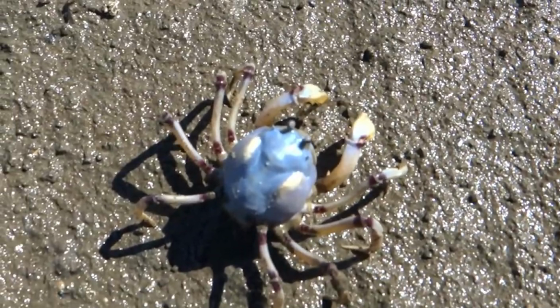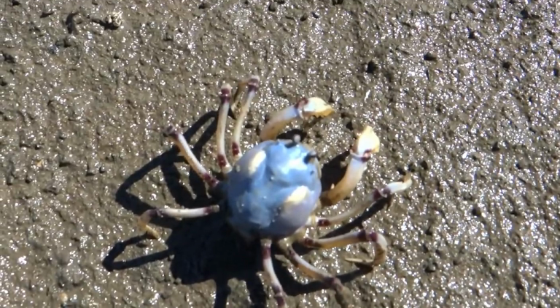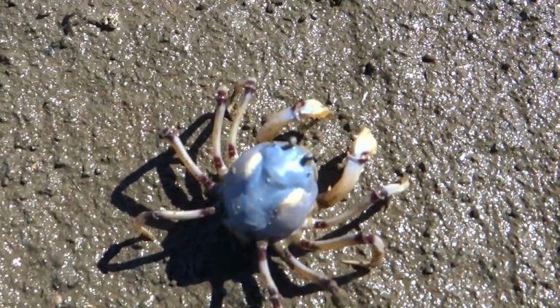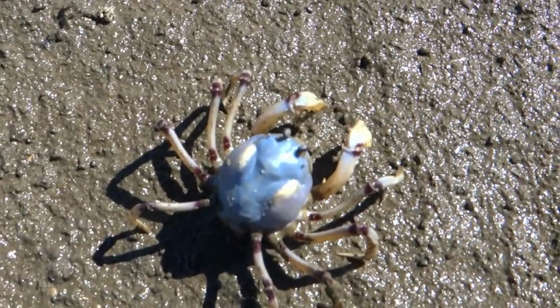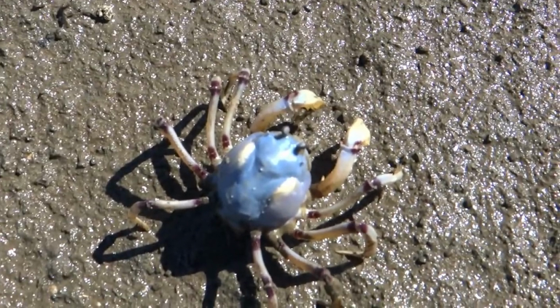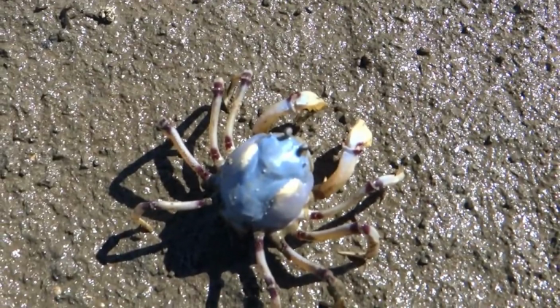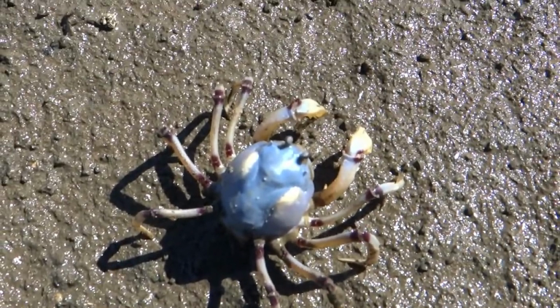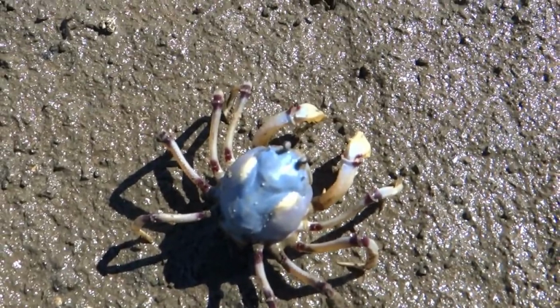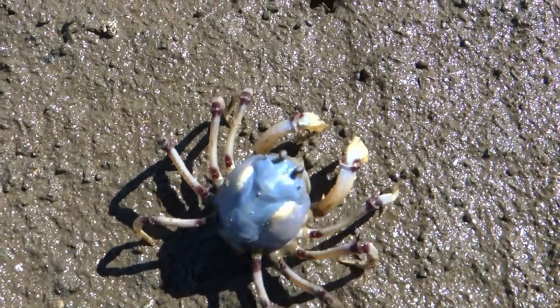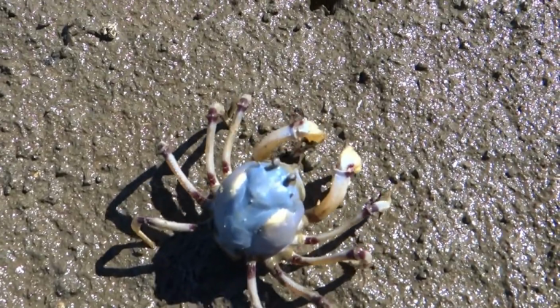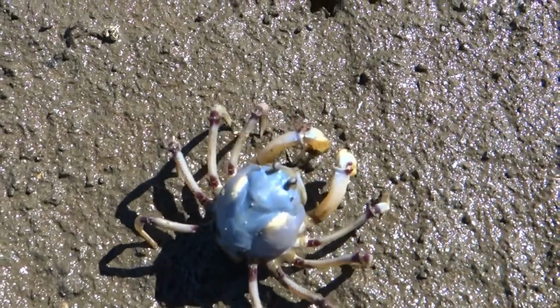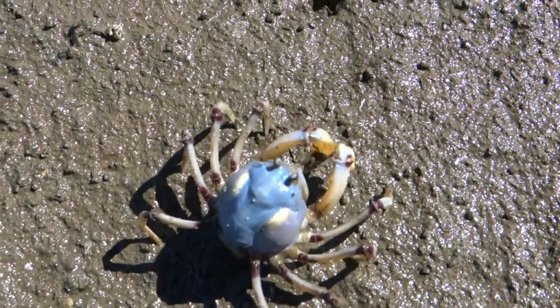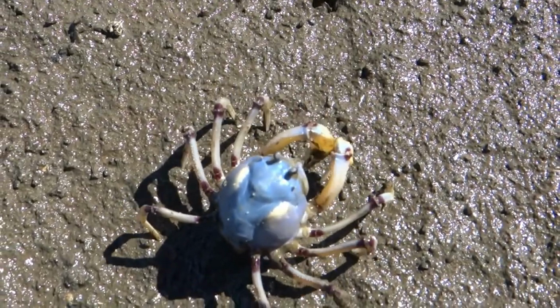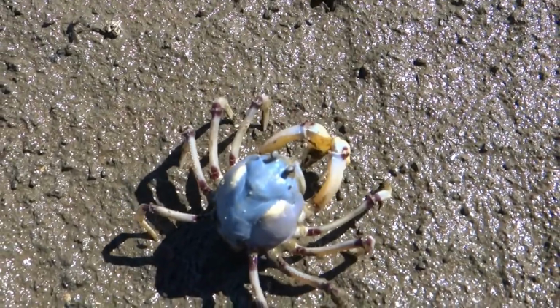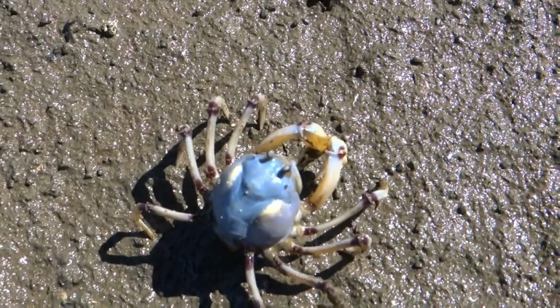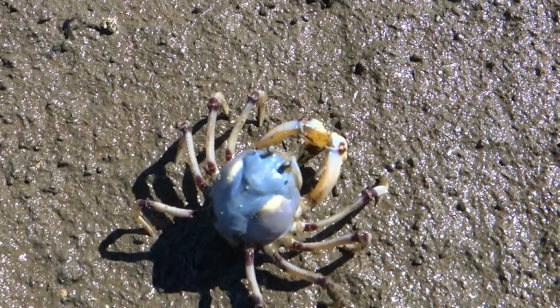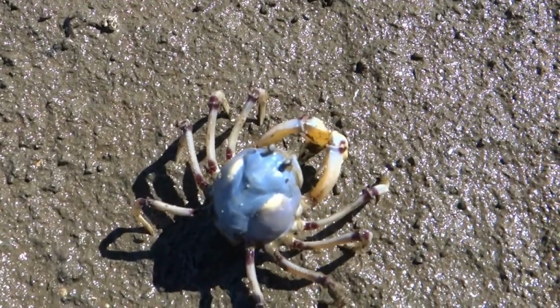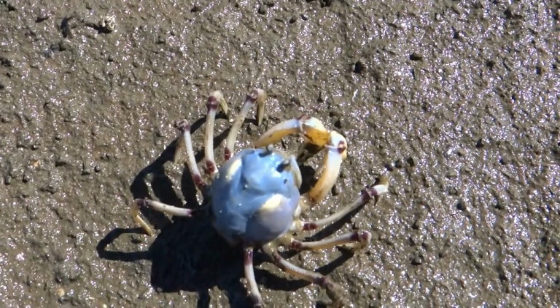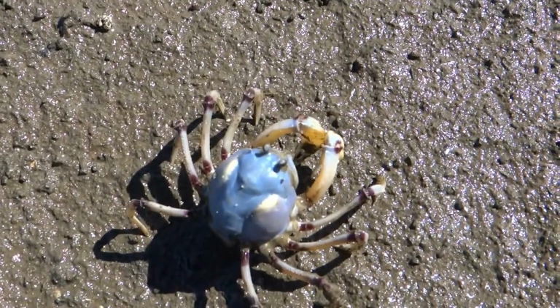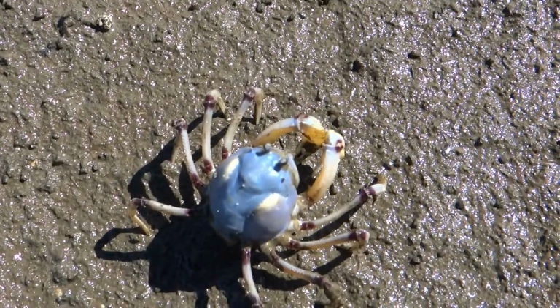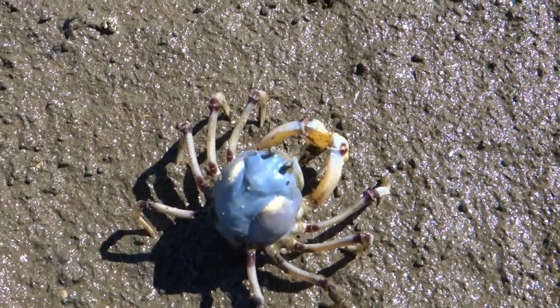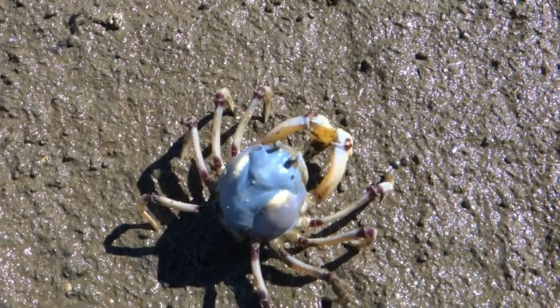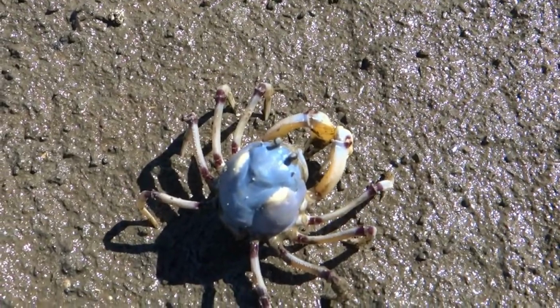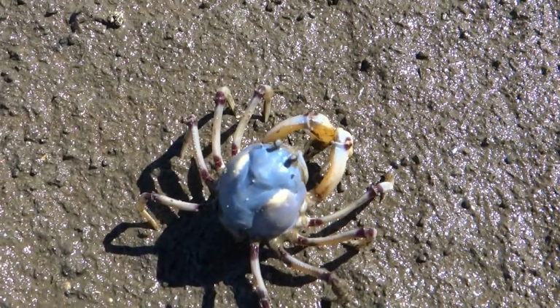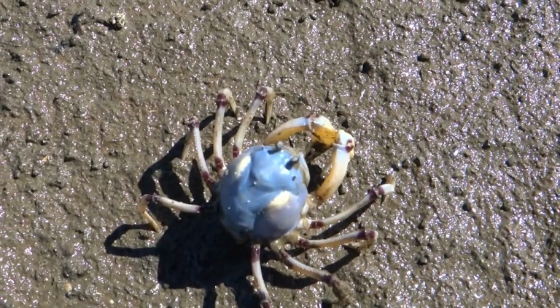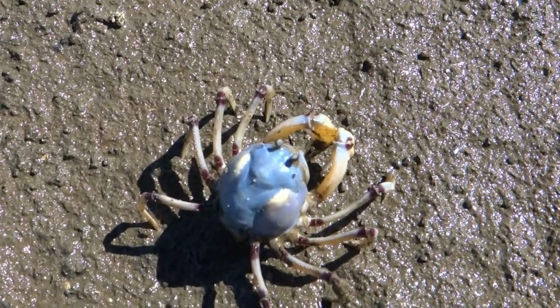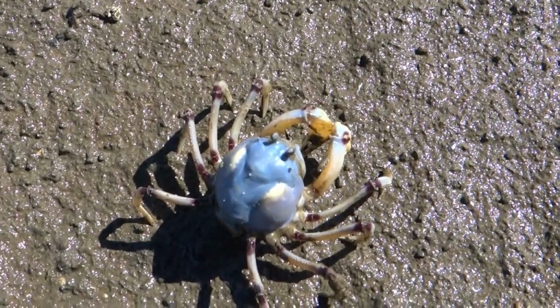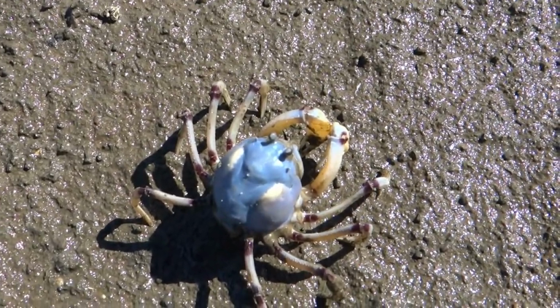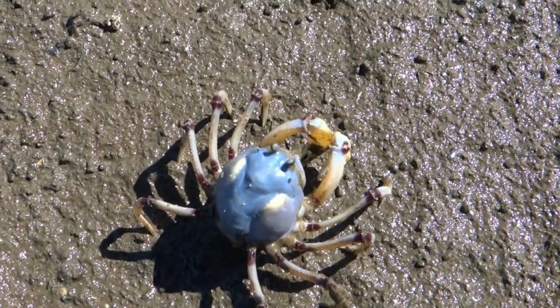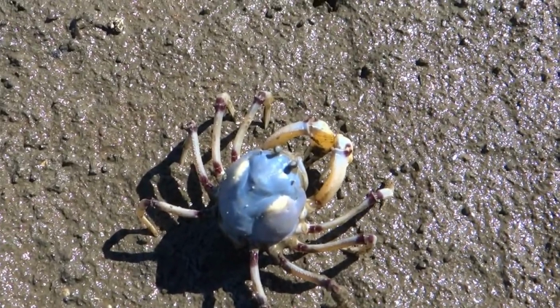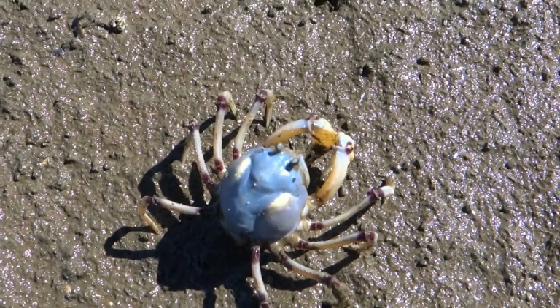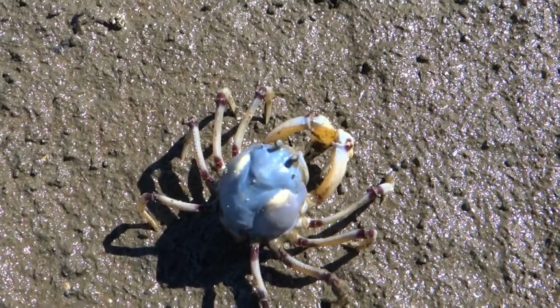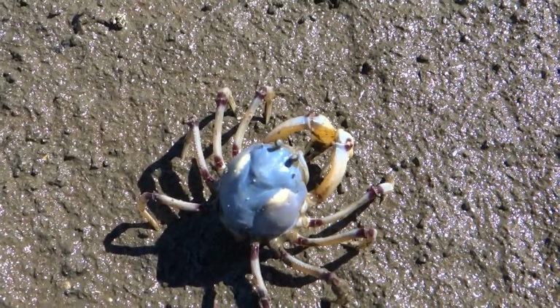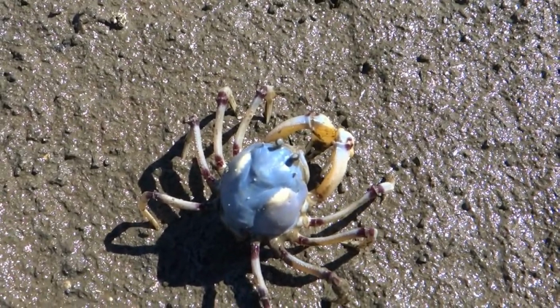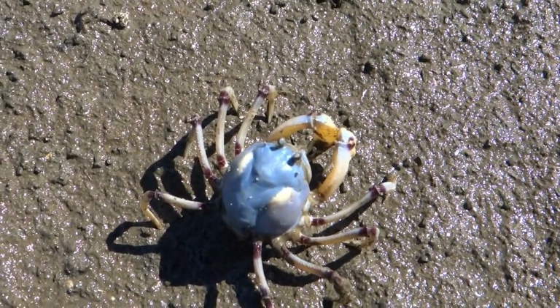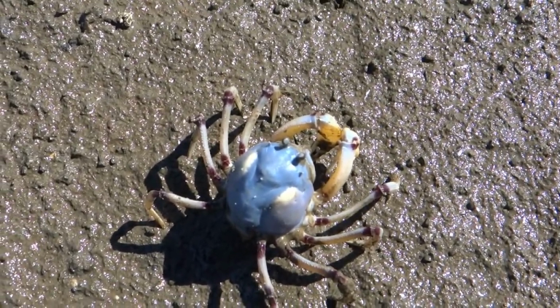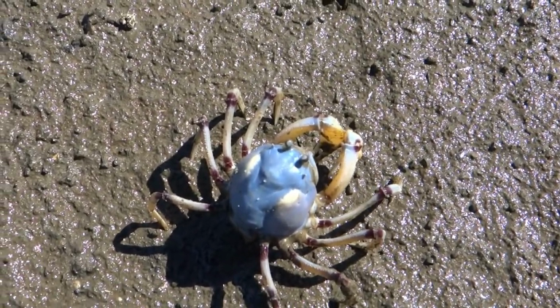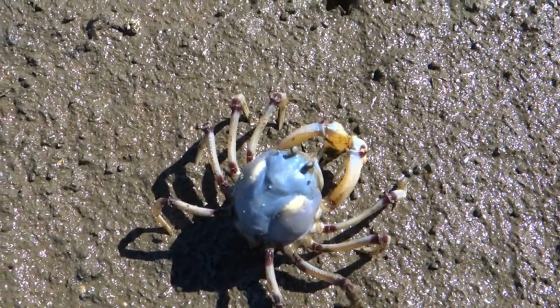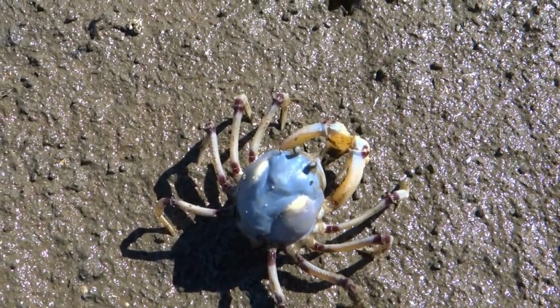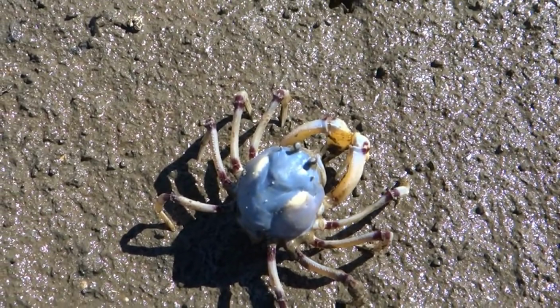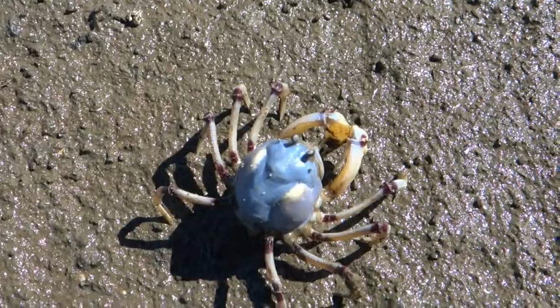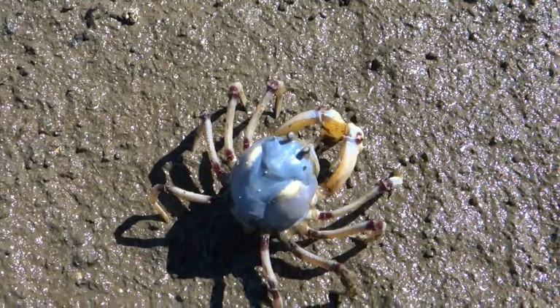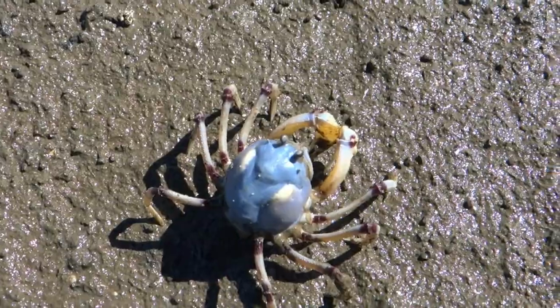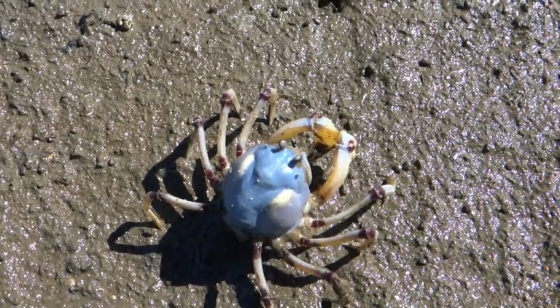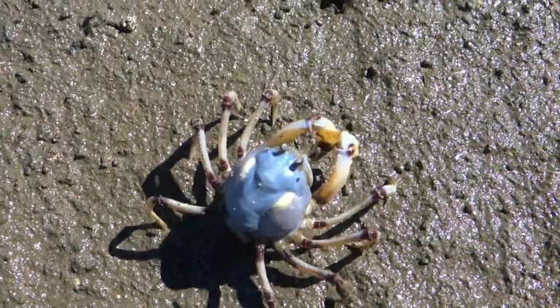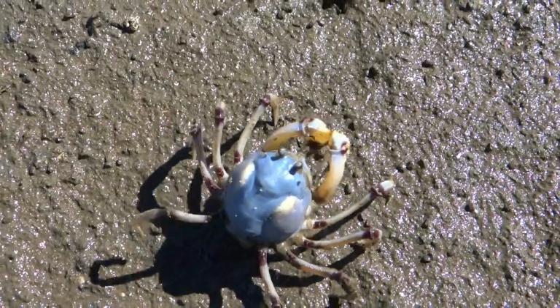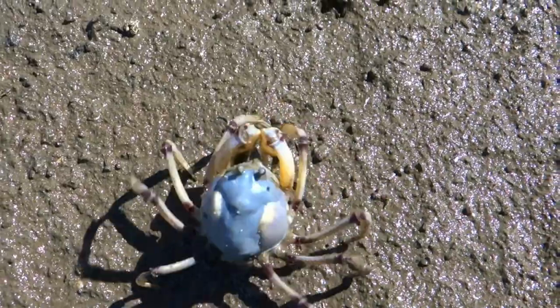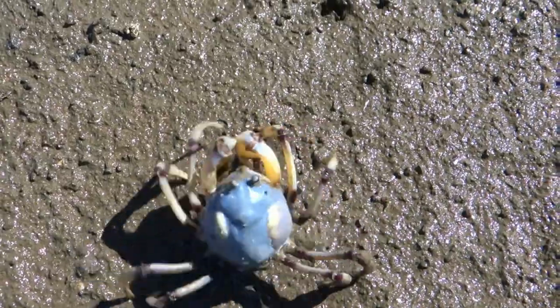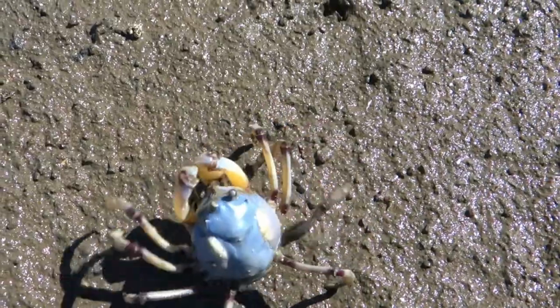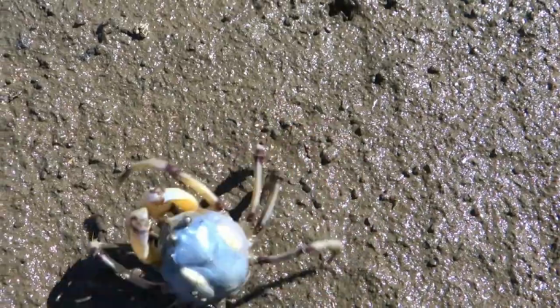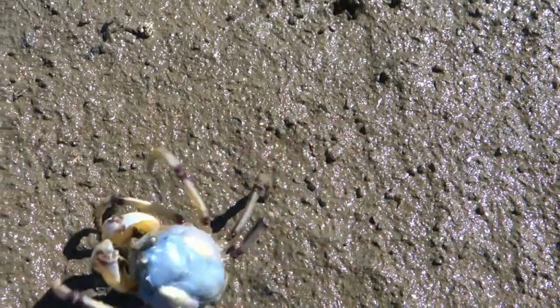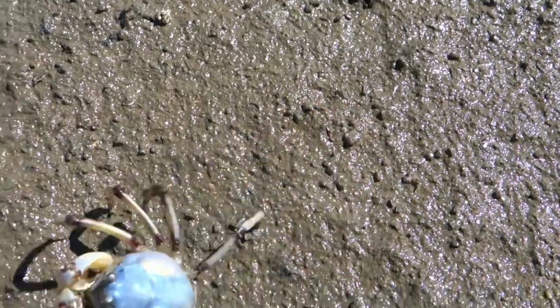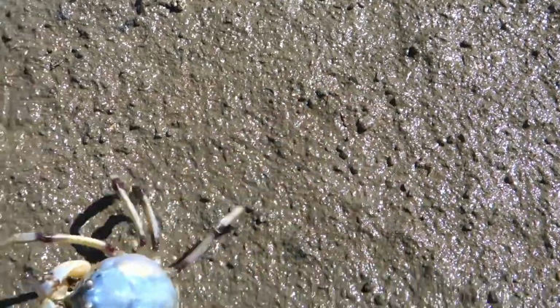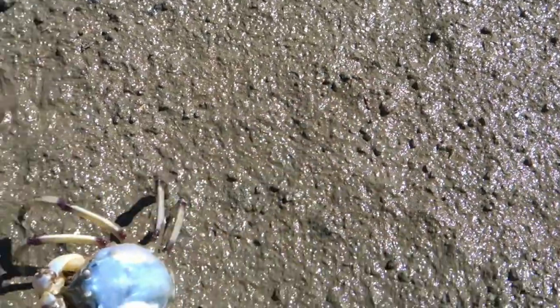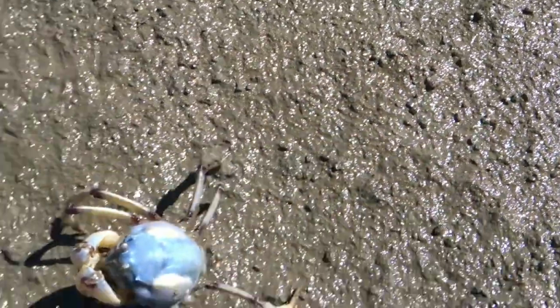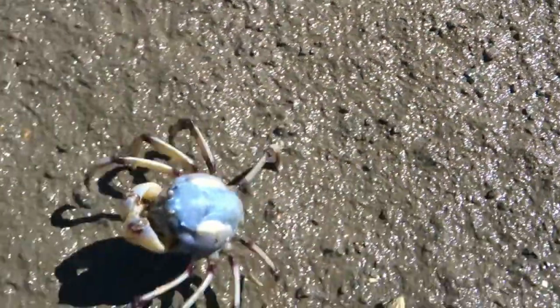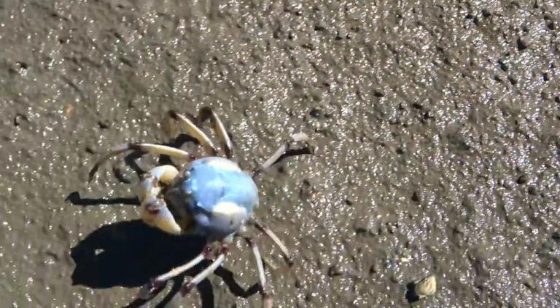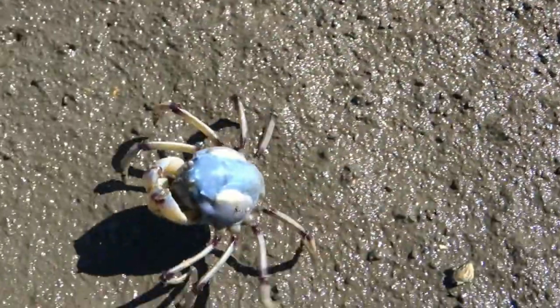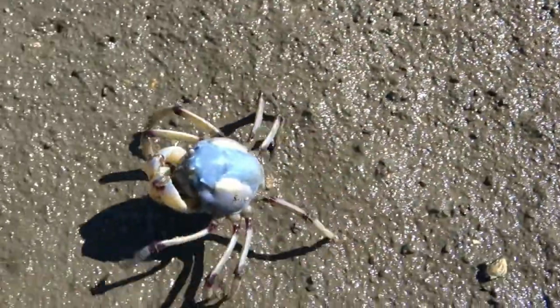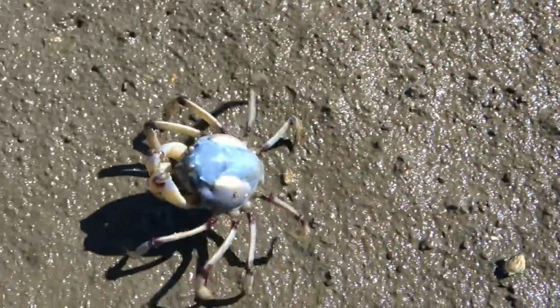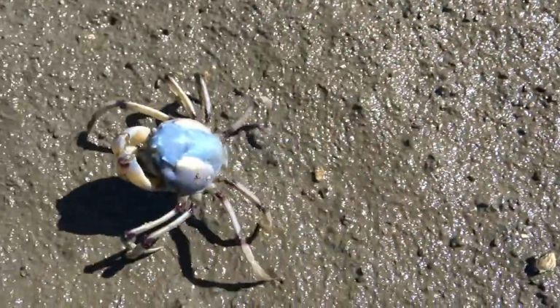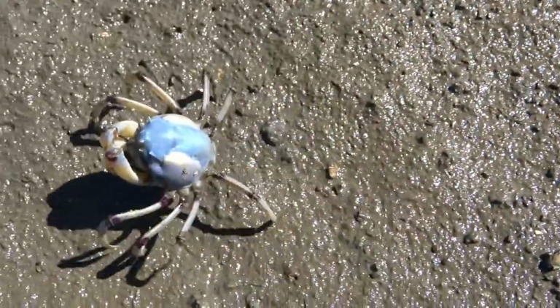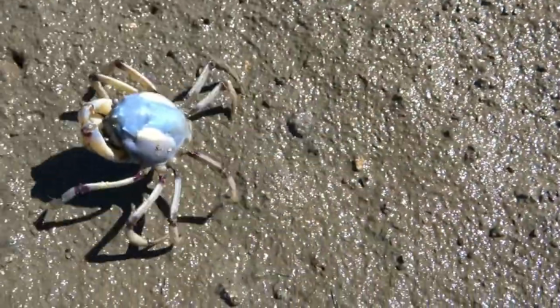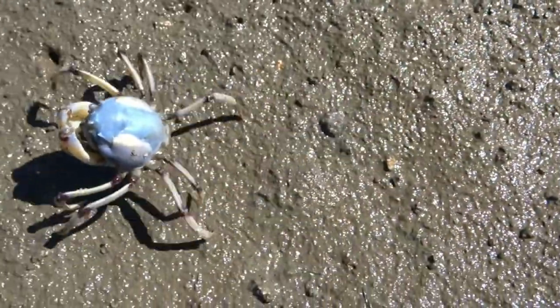The soldier crab lives on intertidal mangroves, beaches and estuaries.